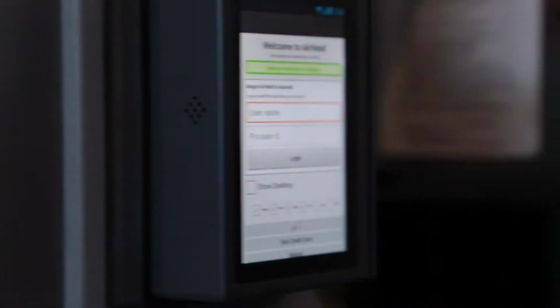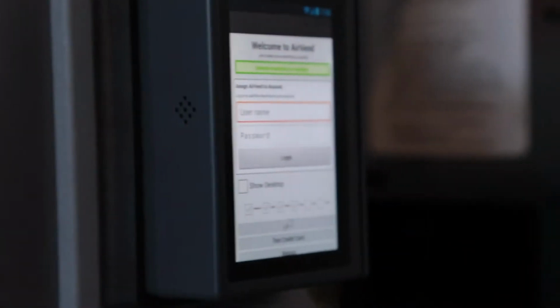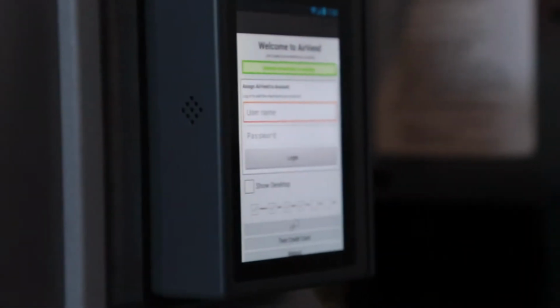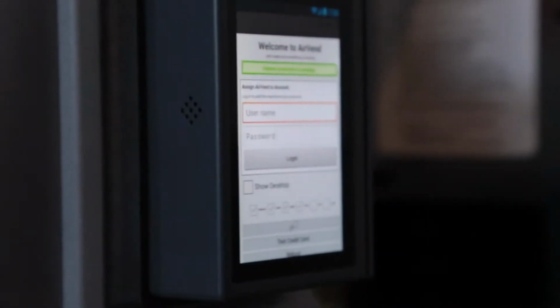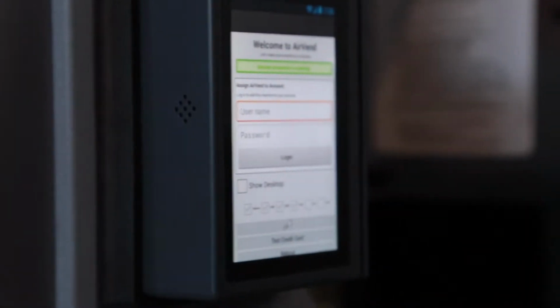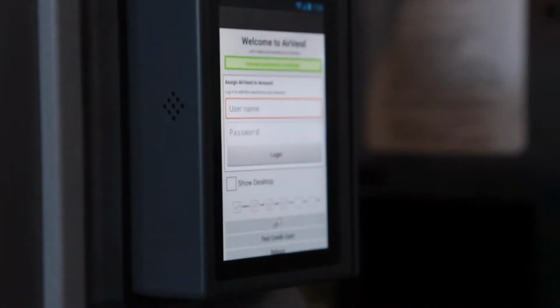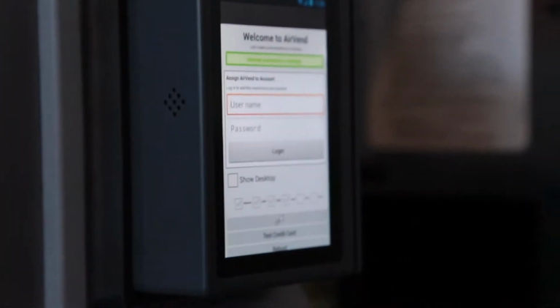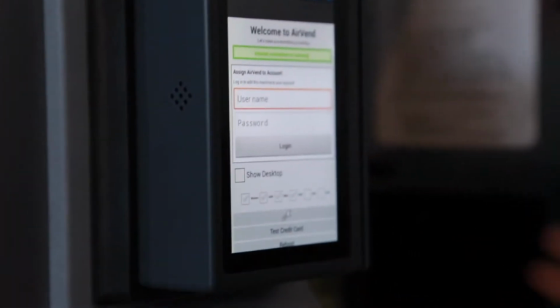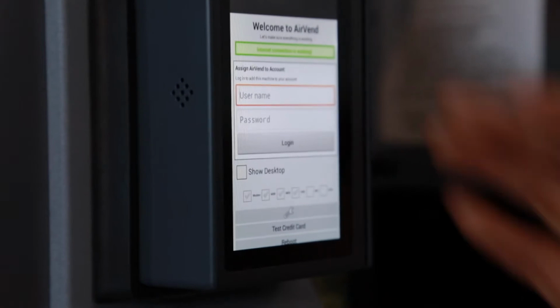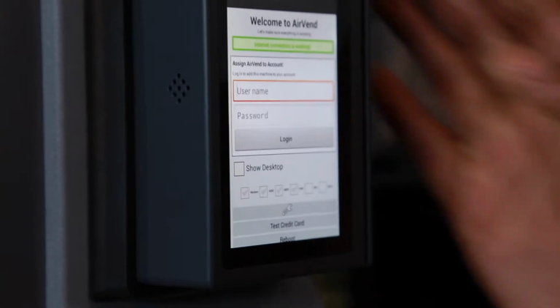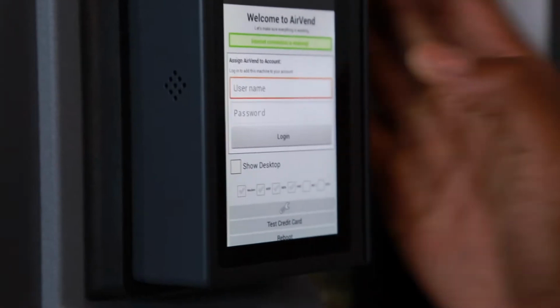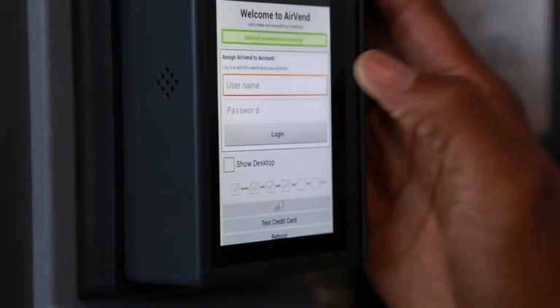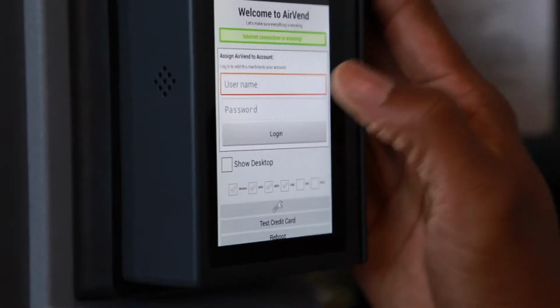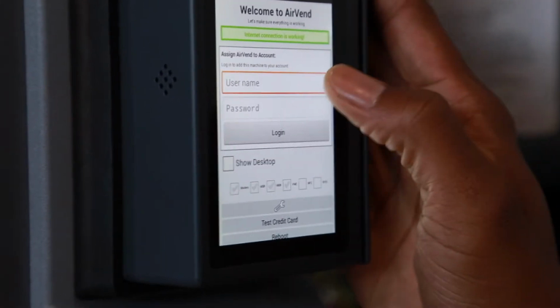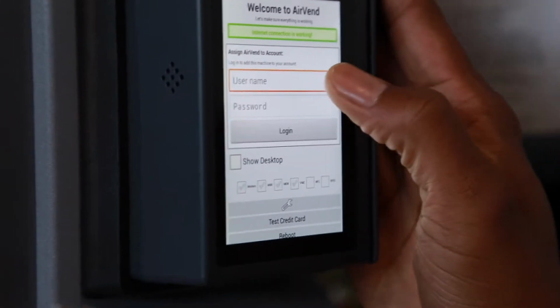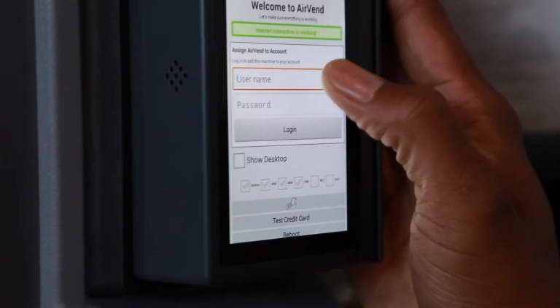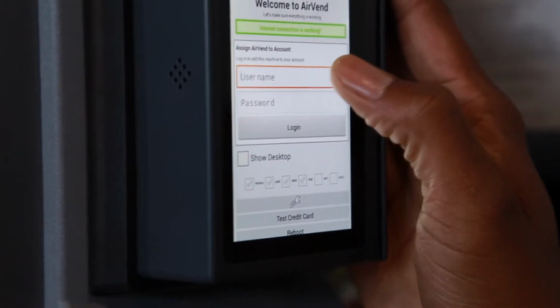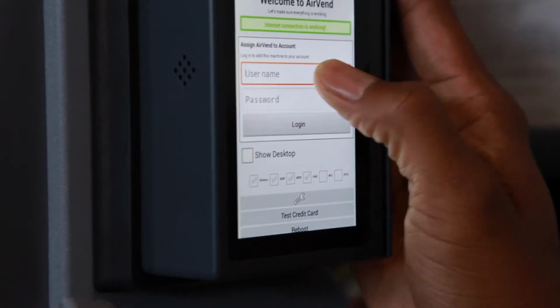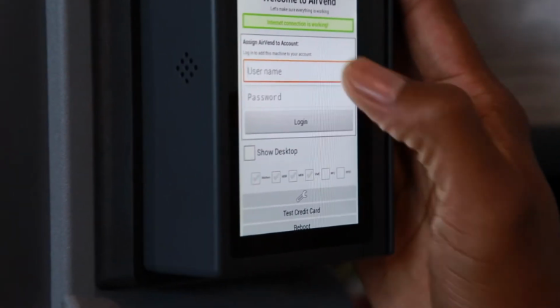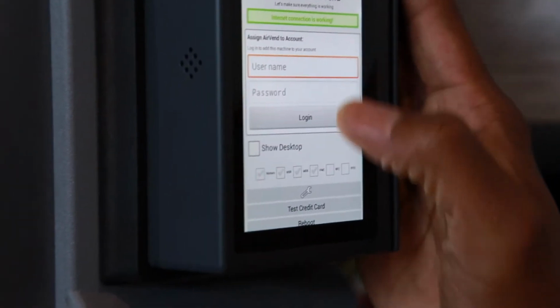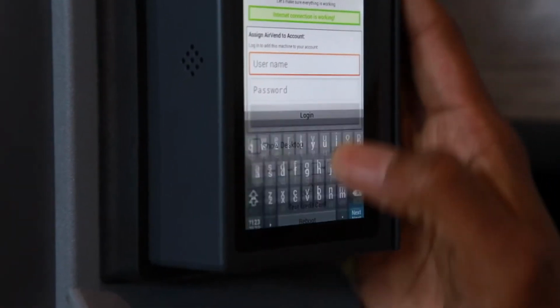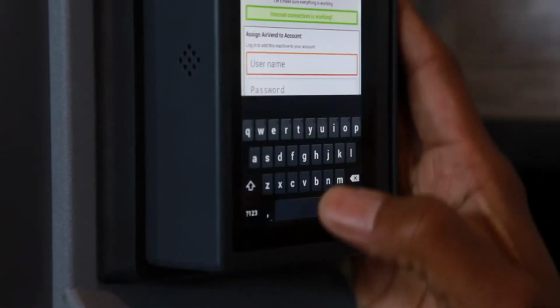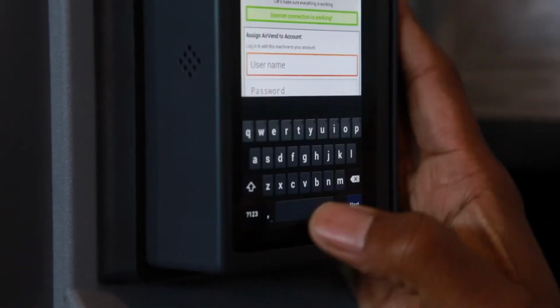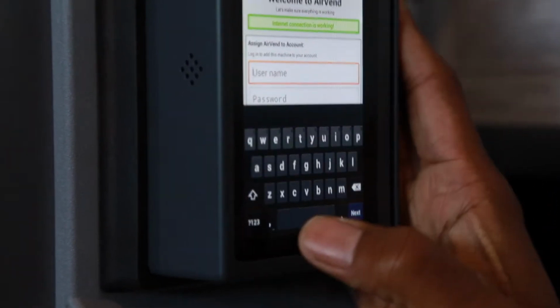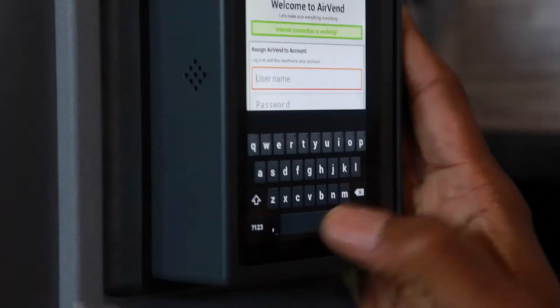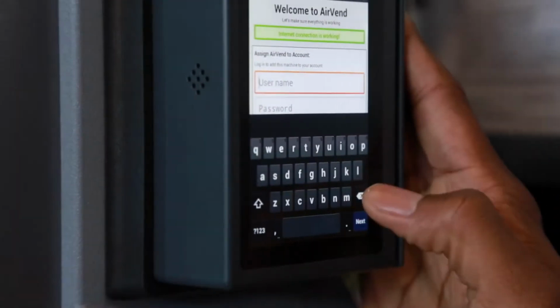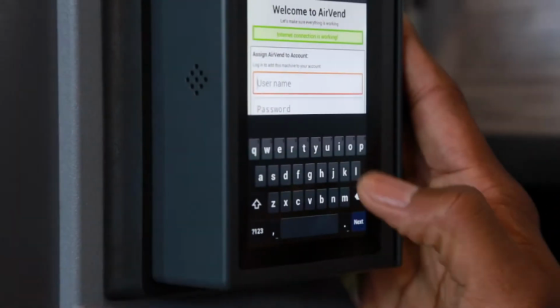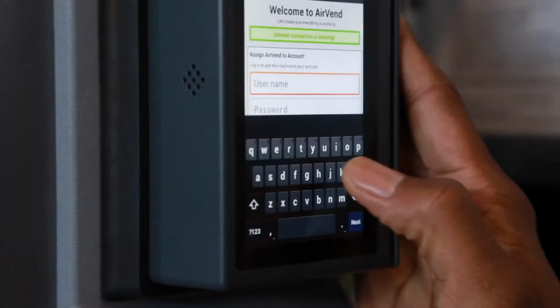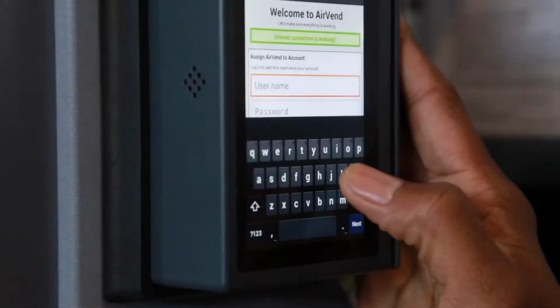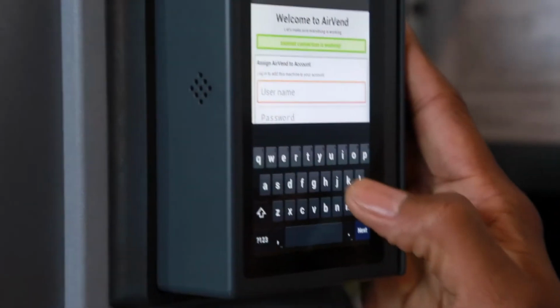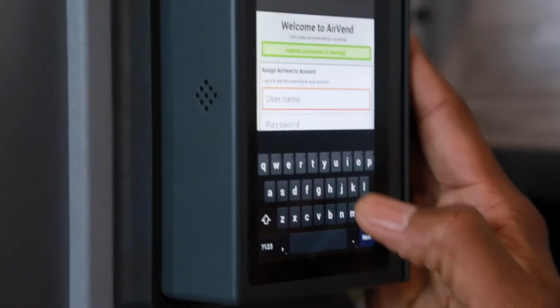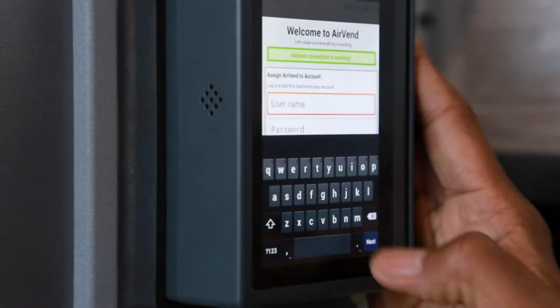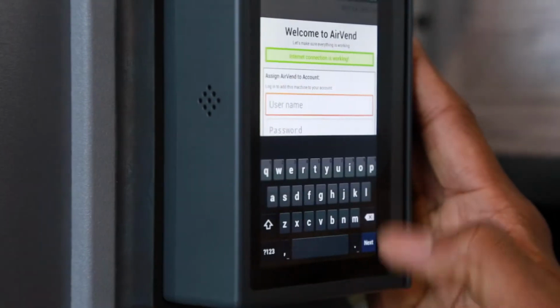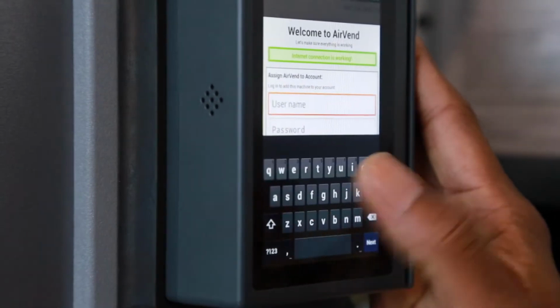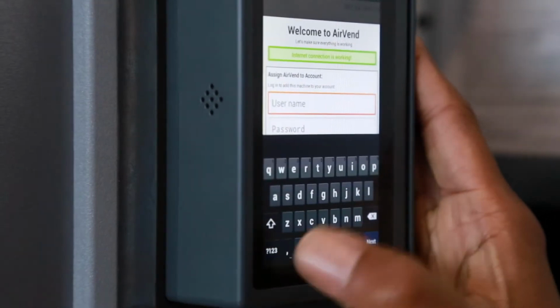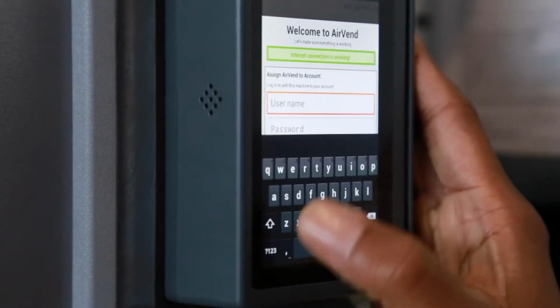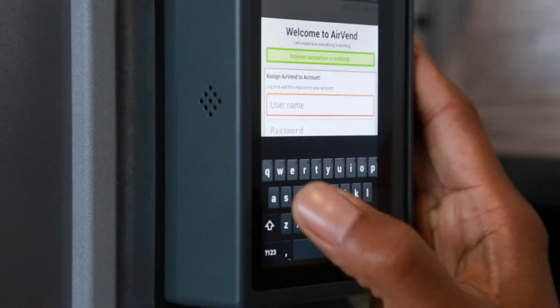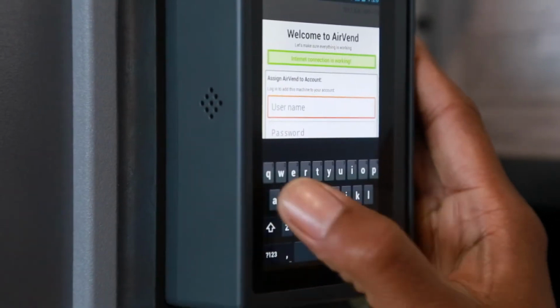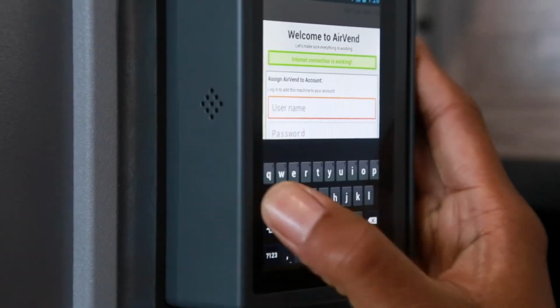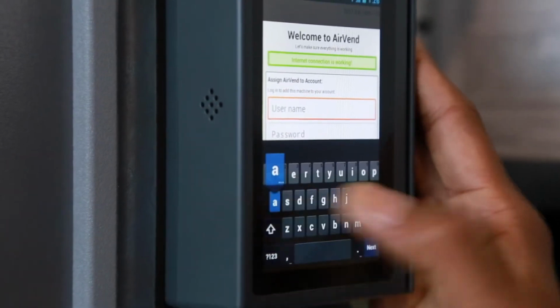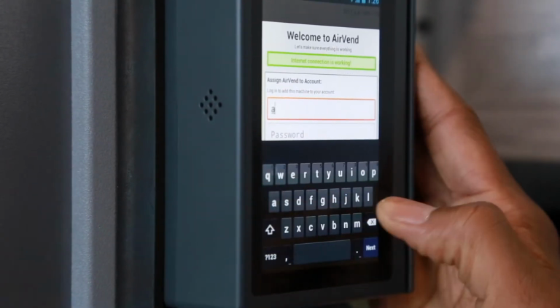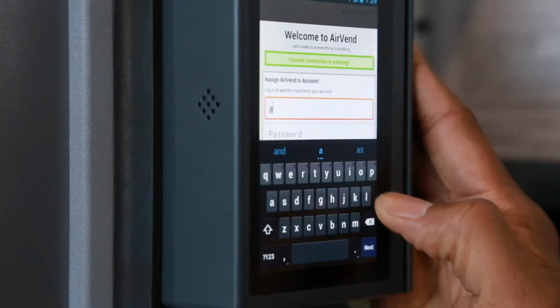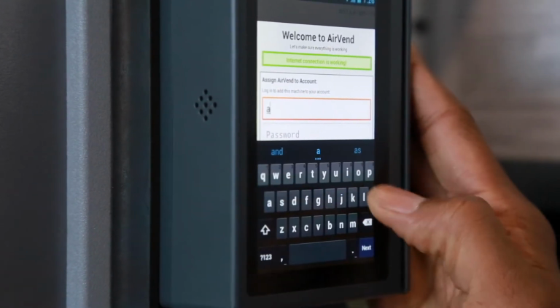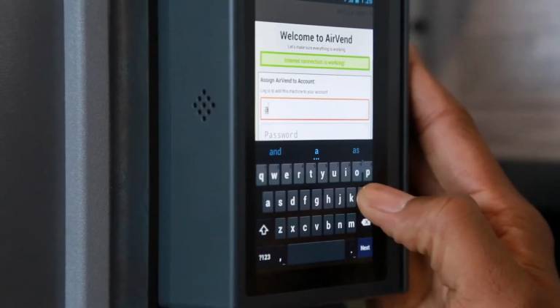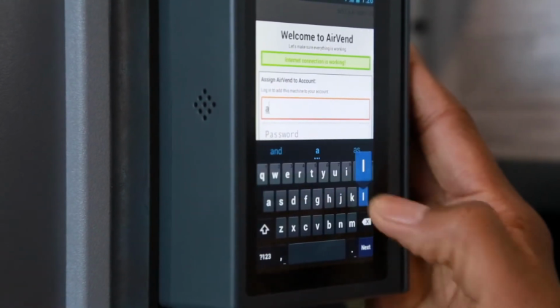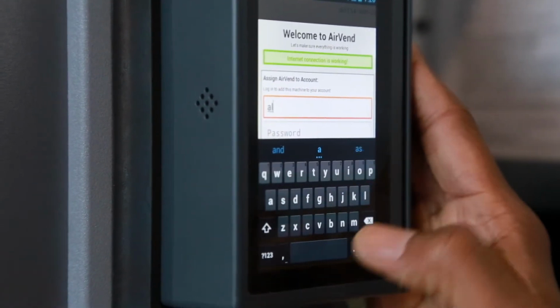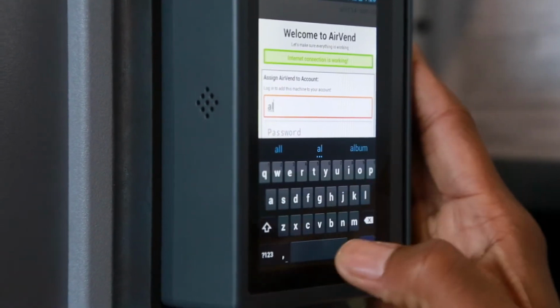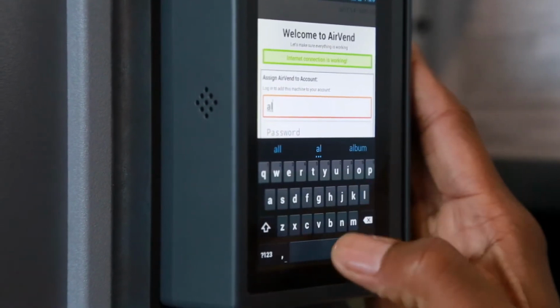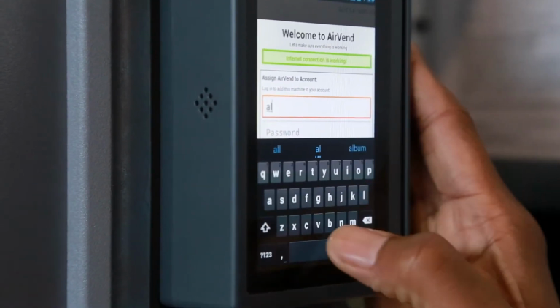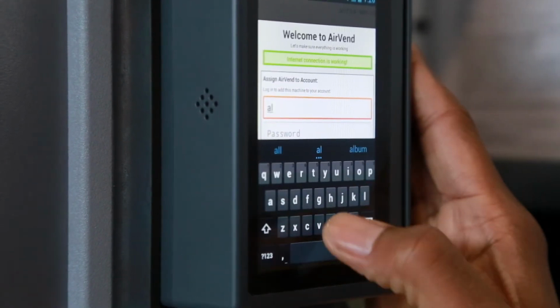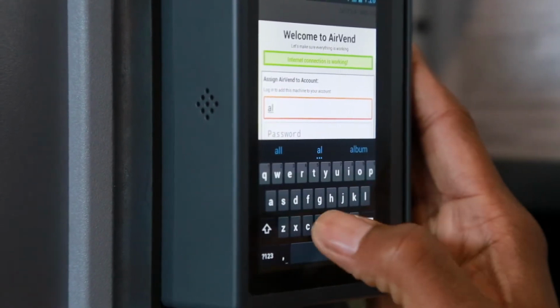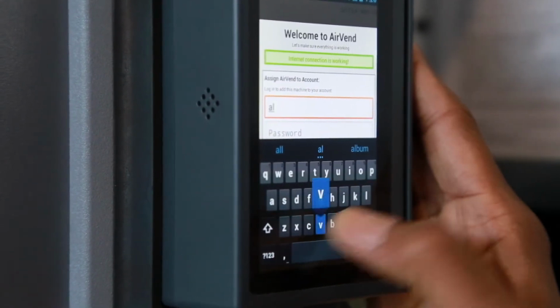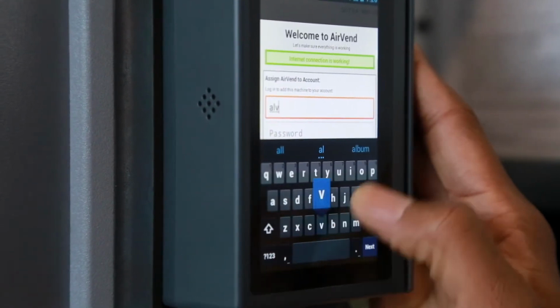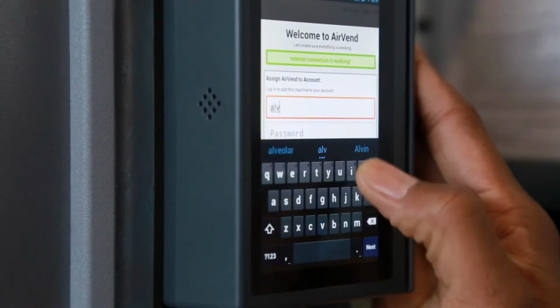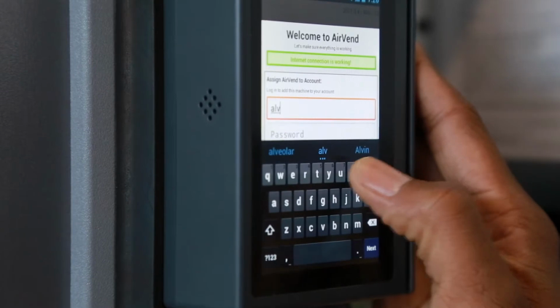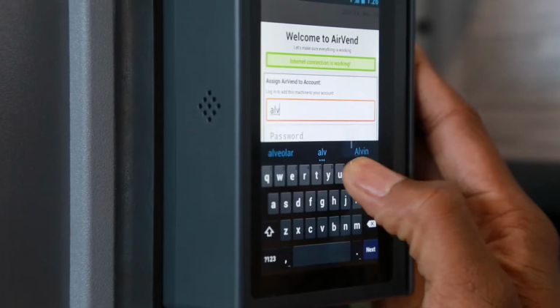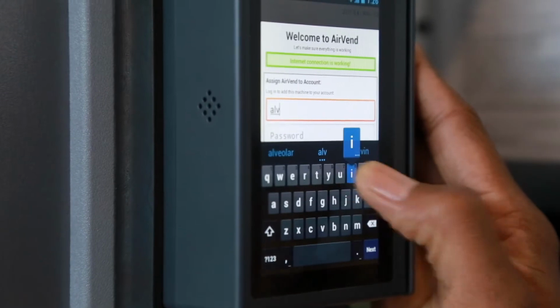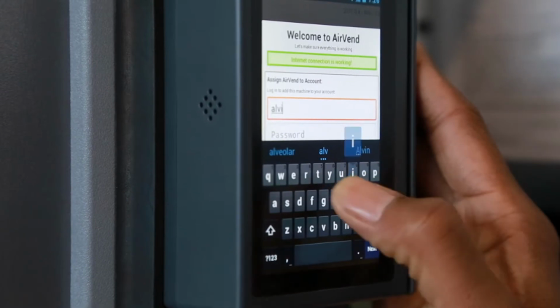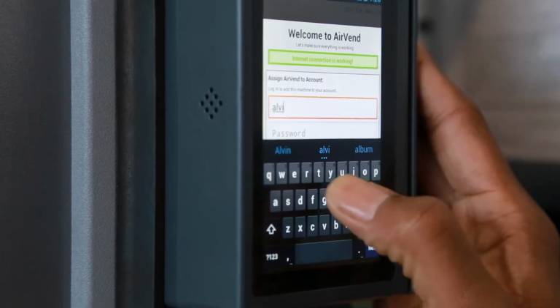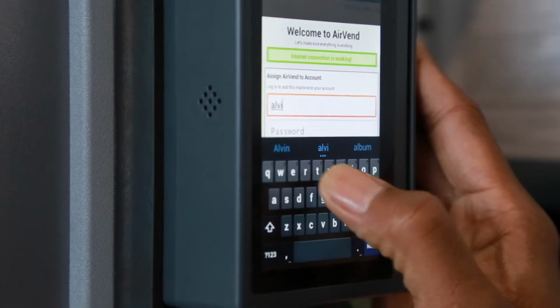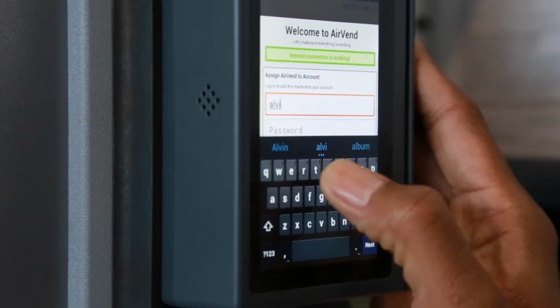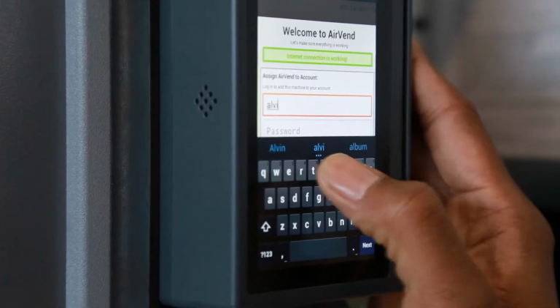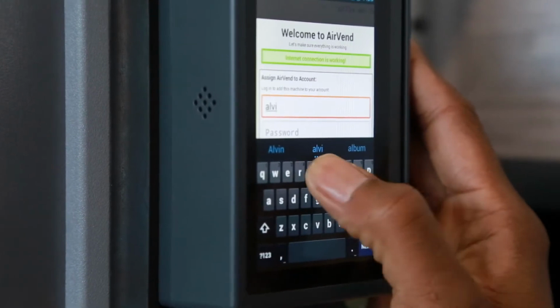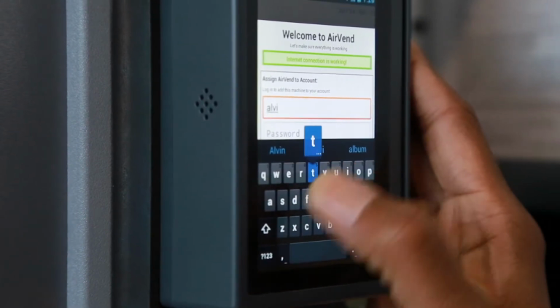Power on the vending machine. Once the airven device is fully booted, log in with your company's credentials.